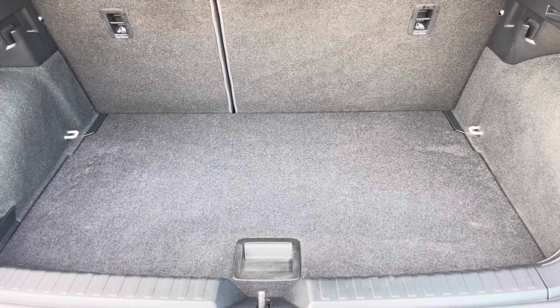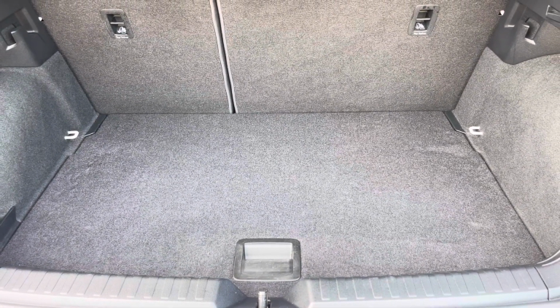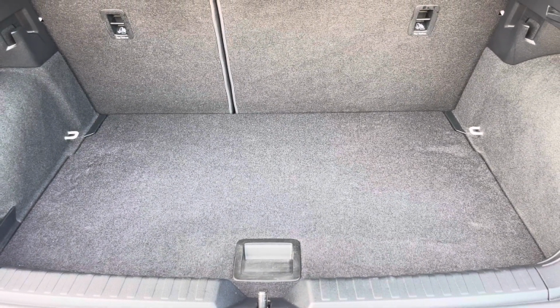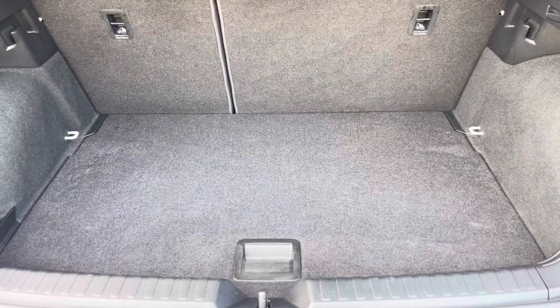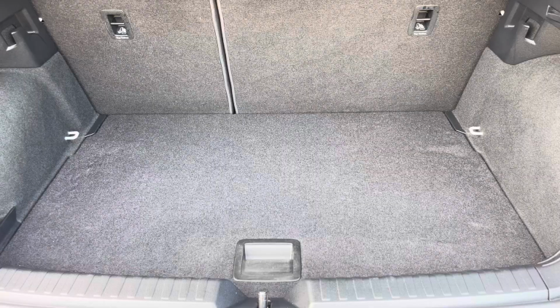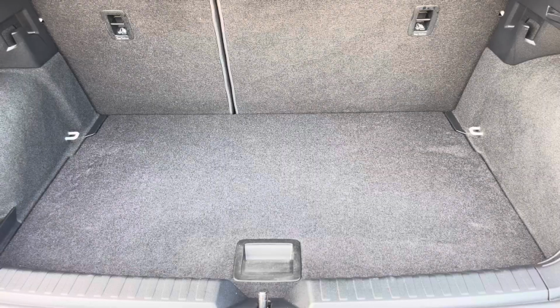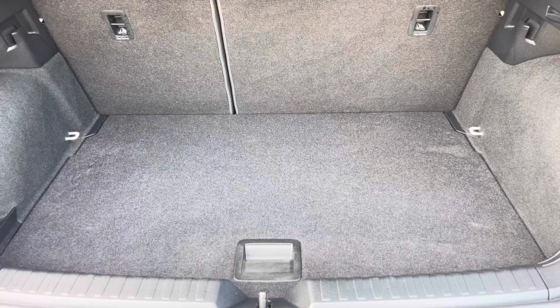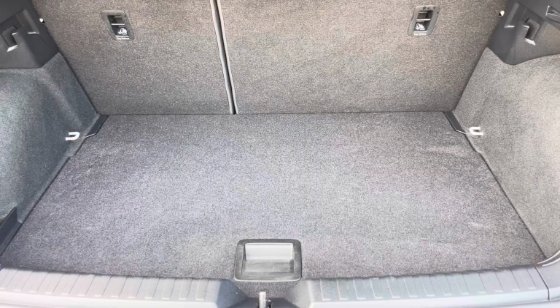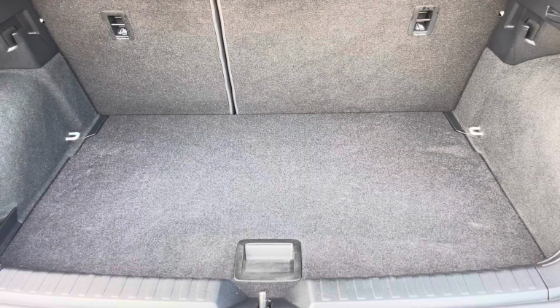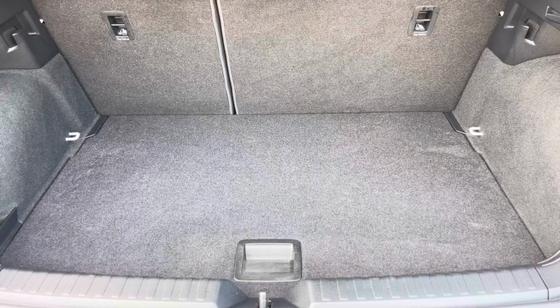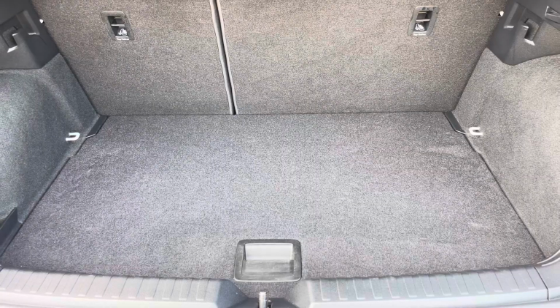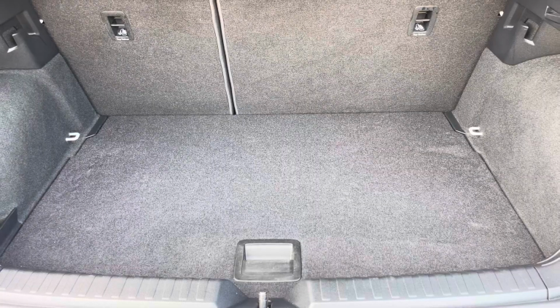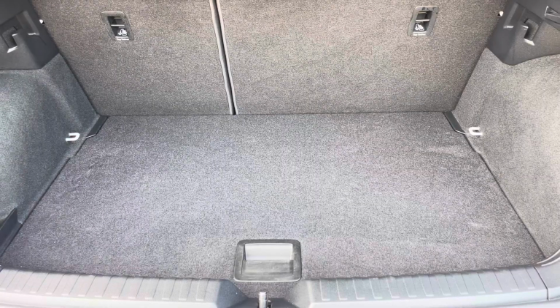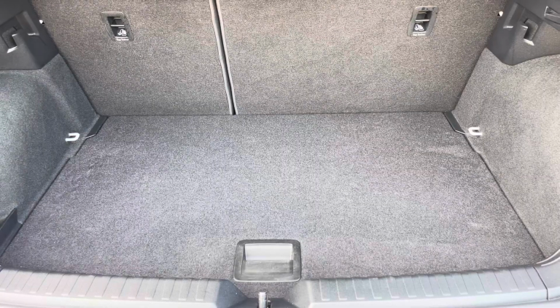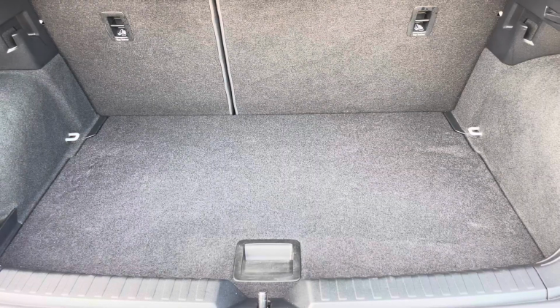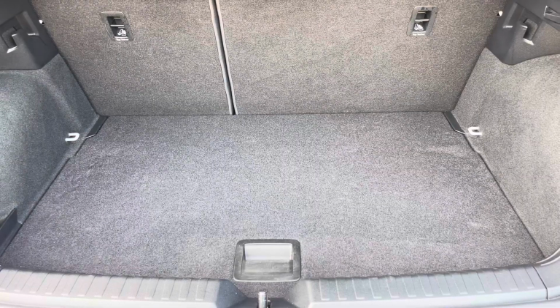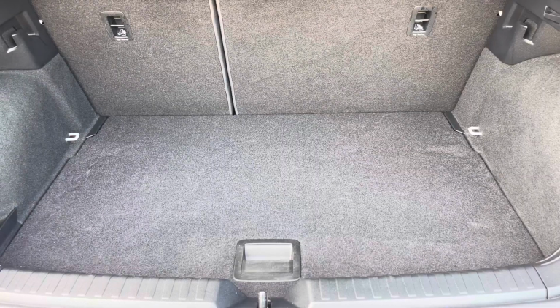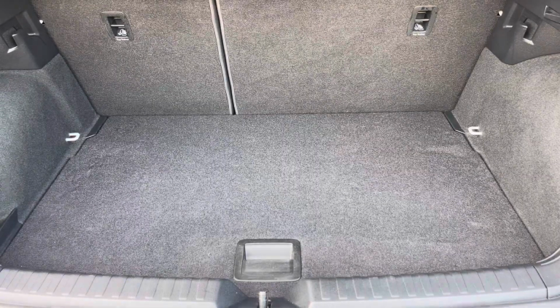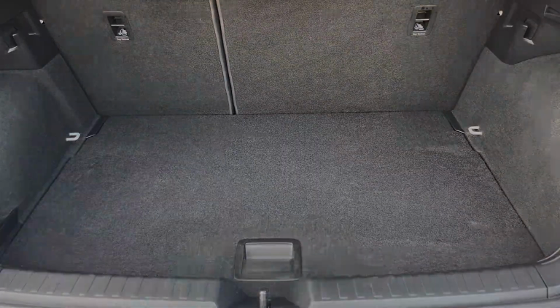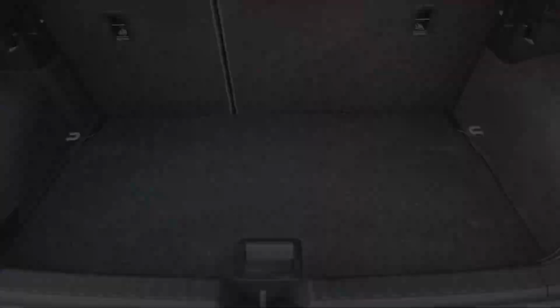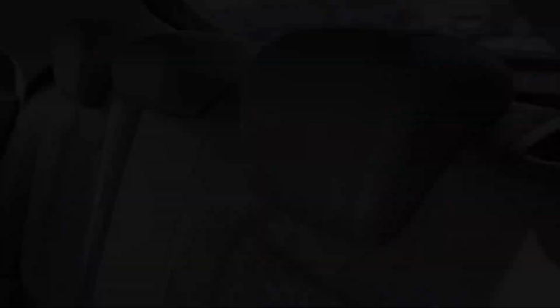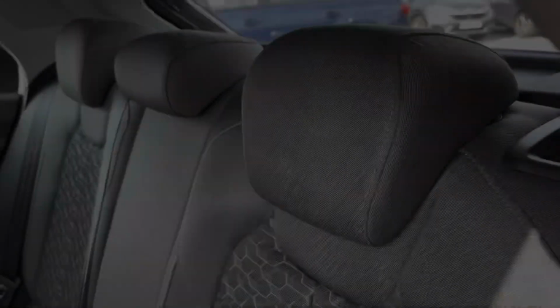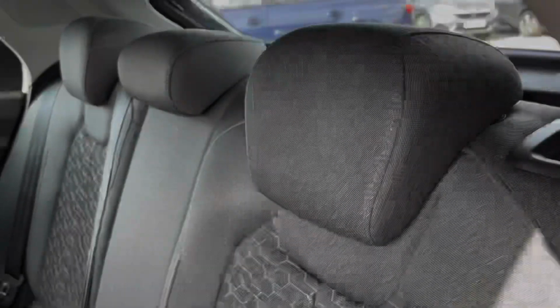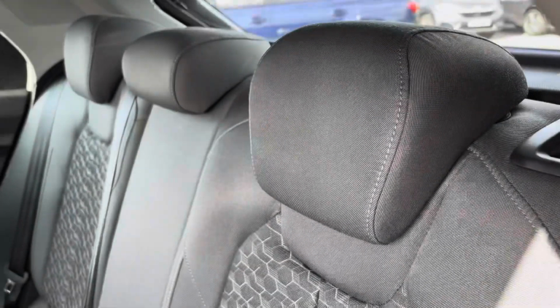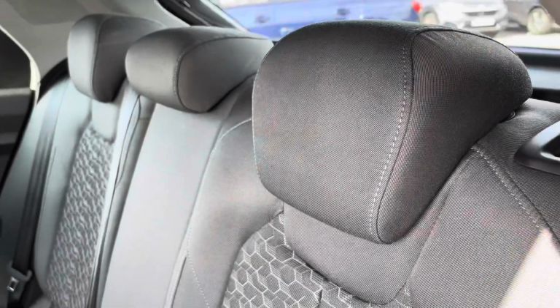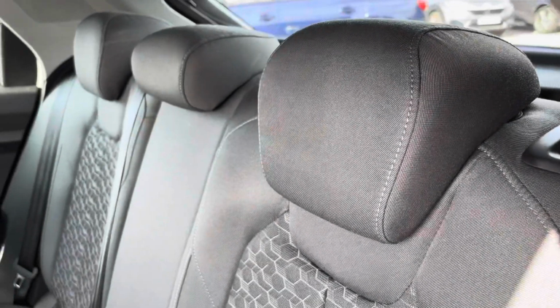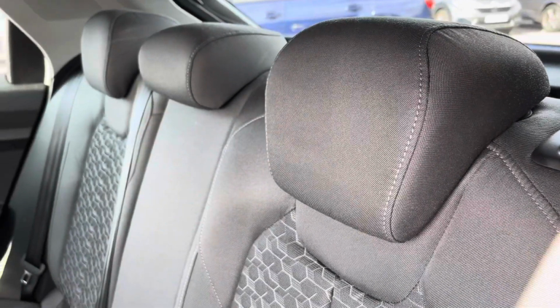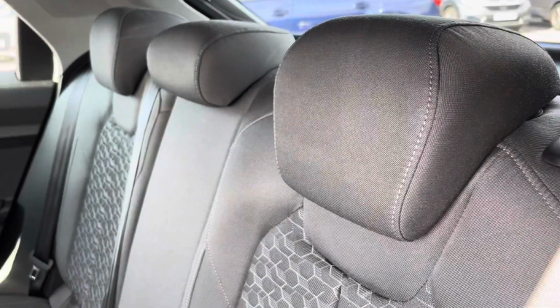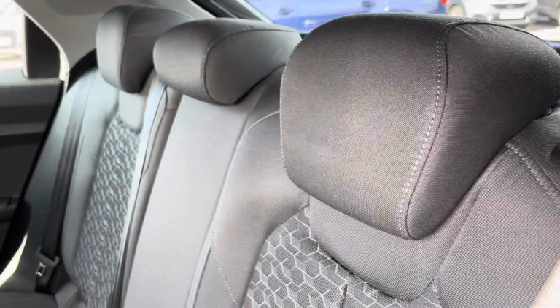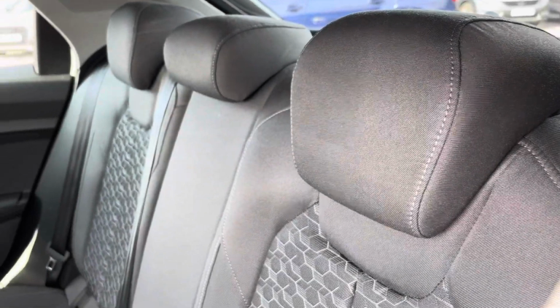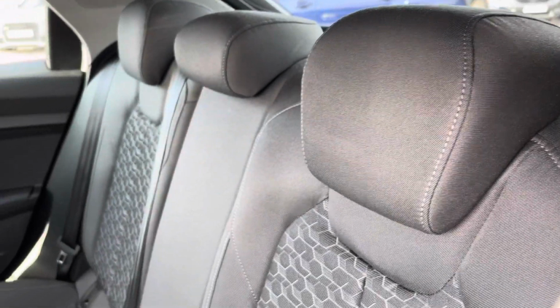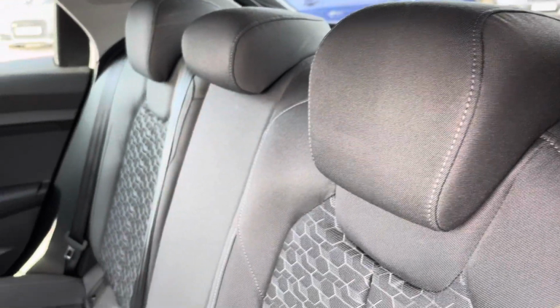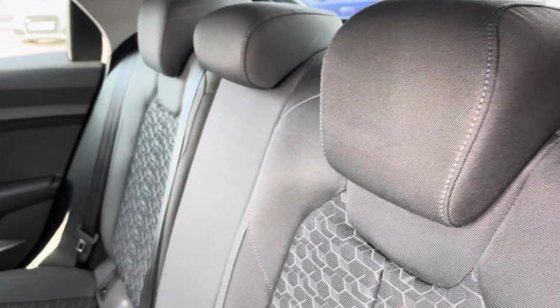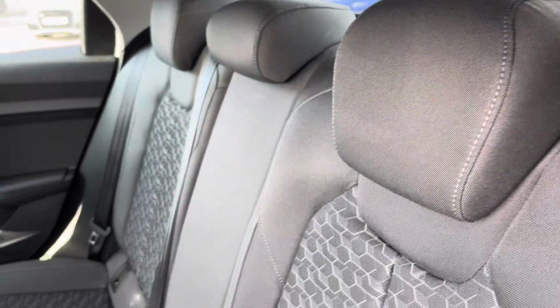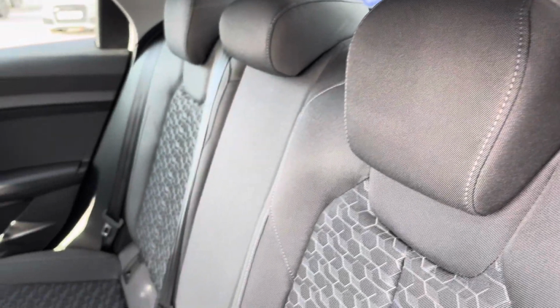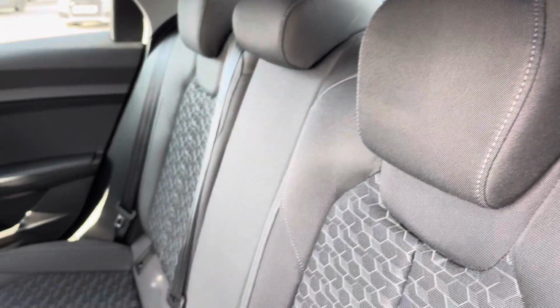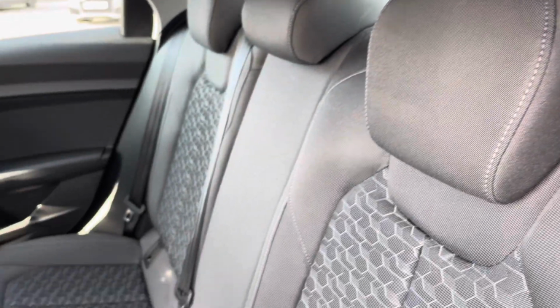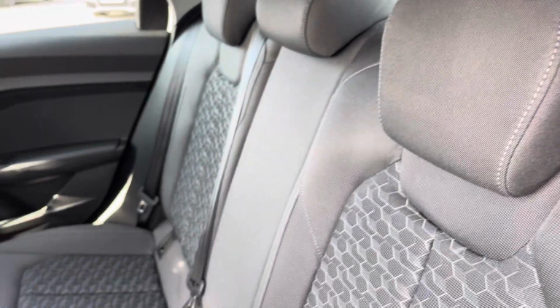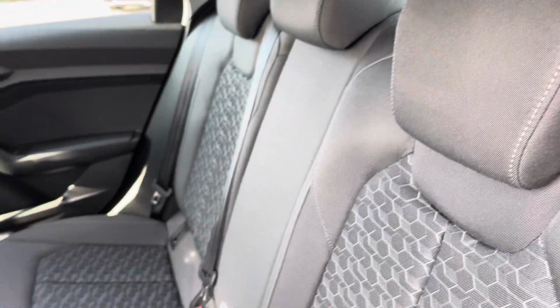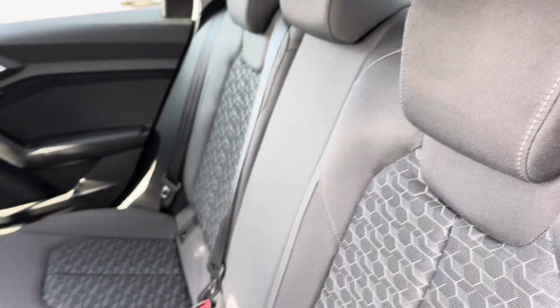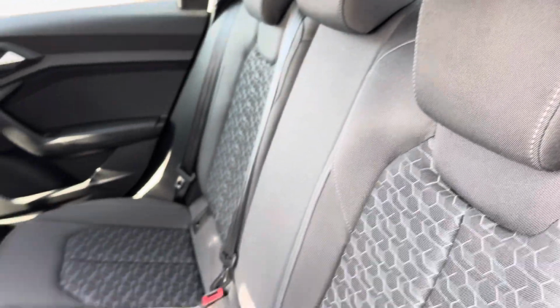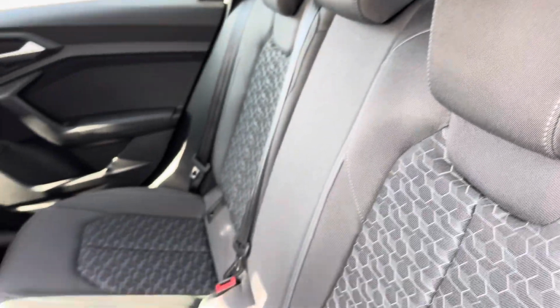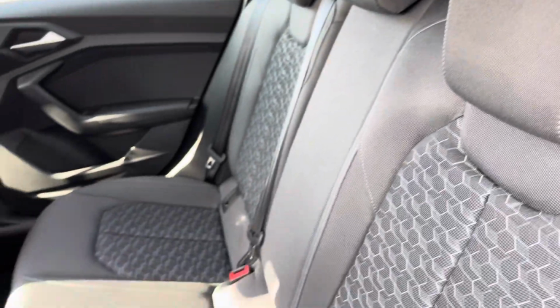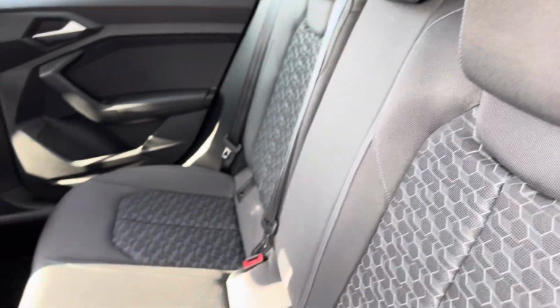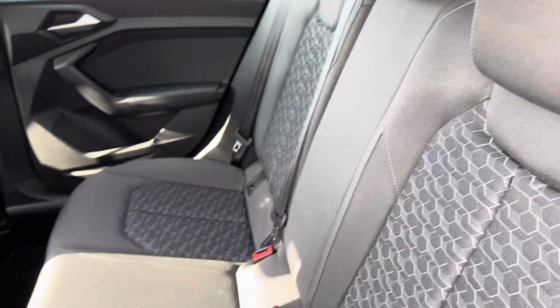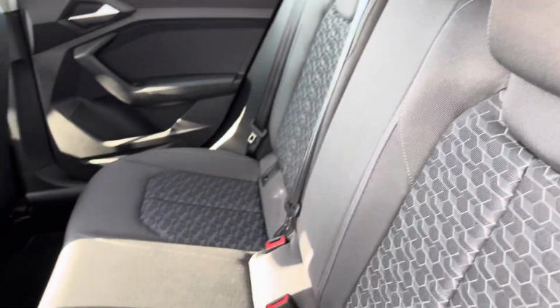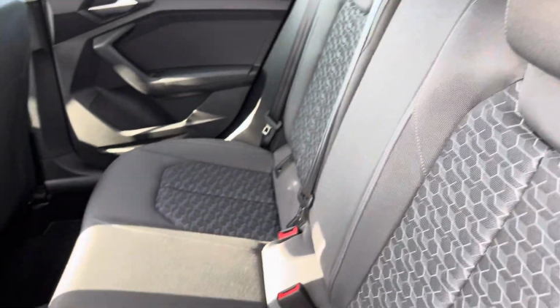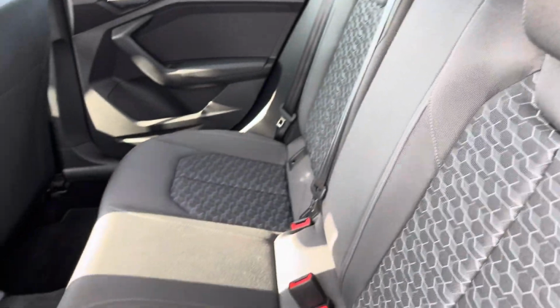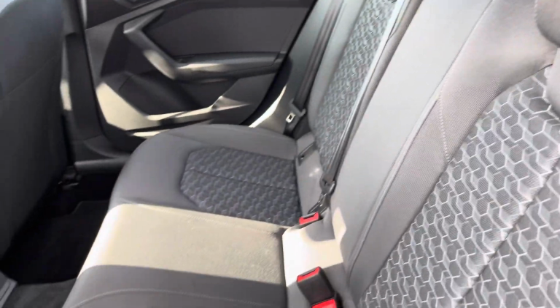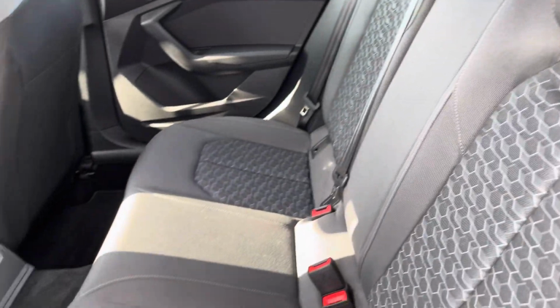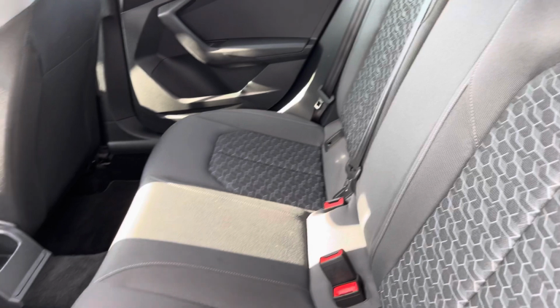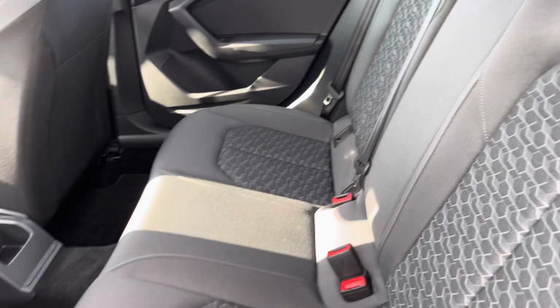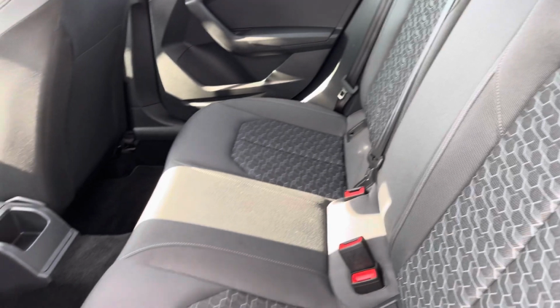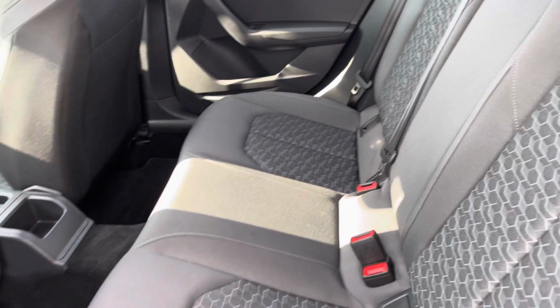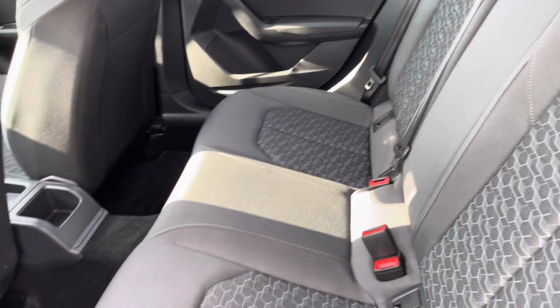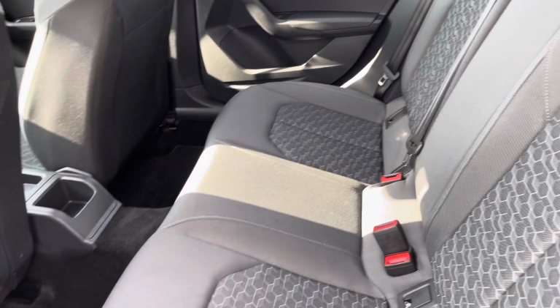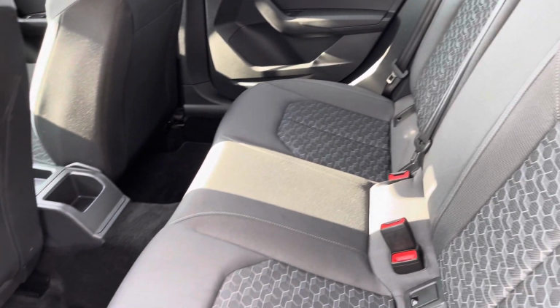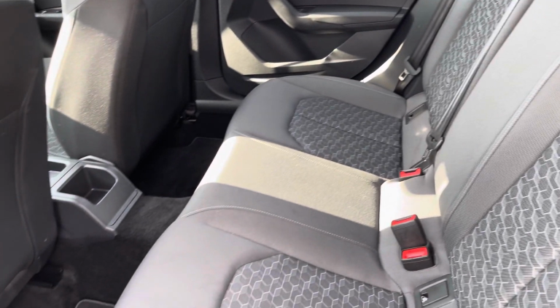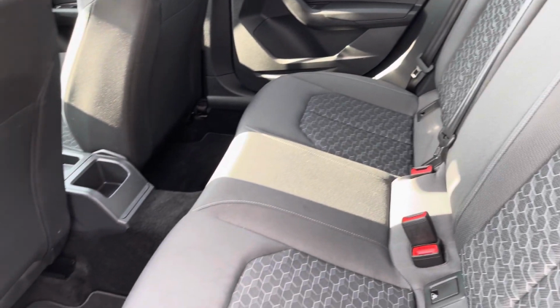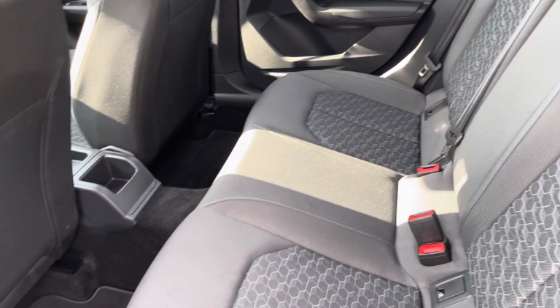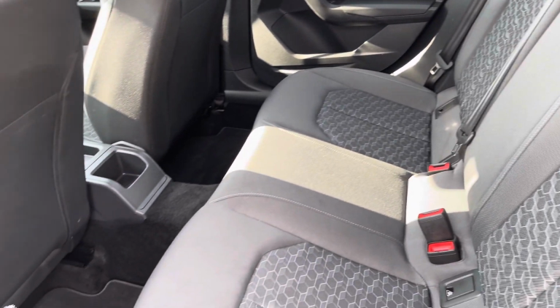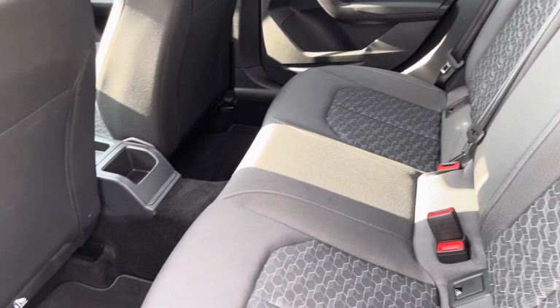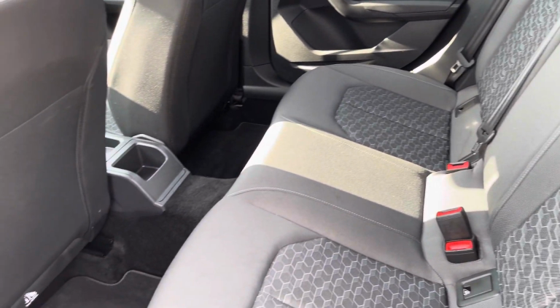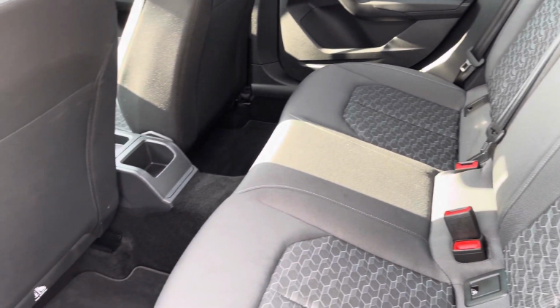Moving to the rear interior now, here we can see we can fit up to three passengers with your two ISOFIX points and plenty of leg room available also.